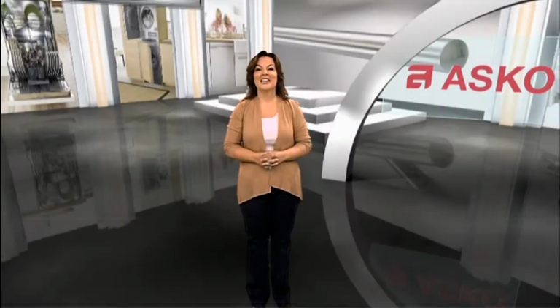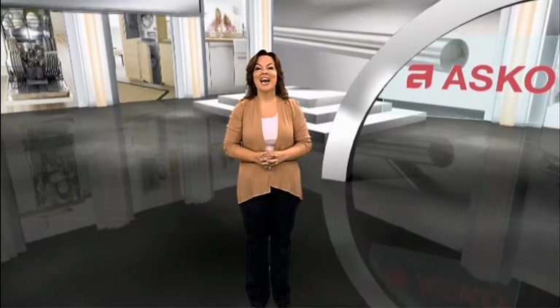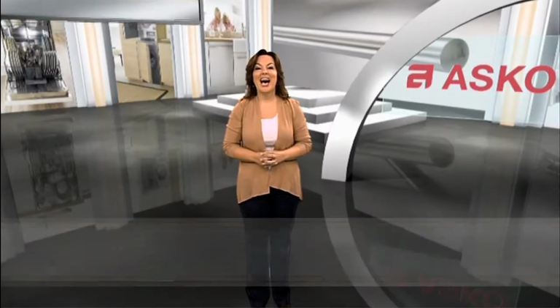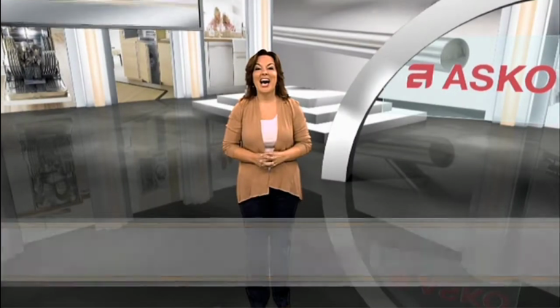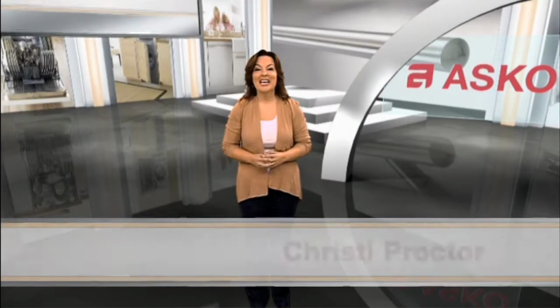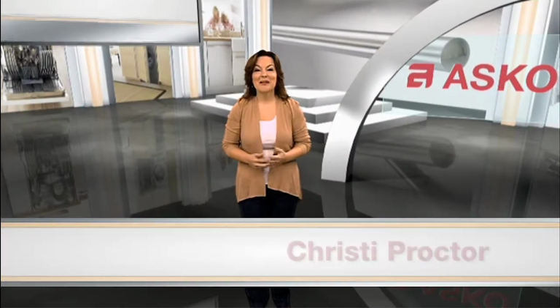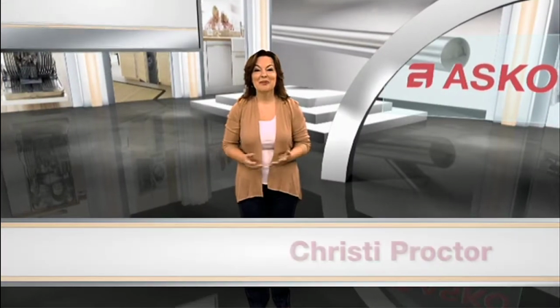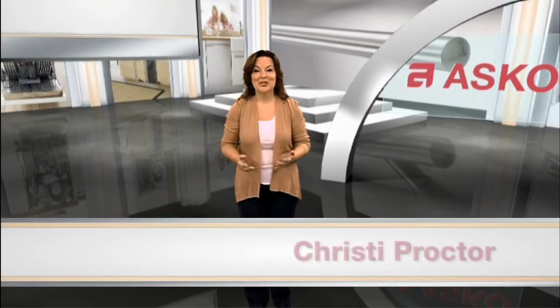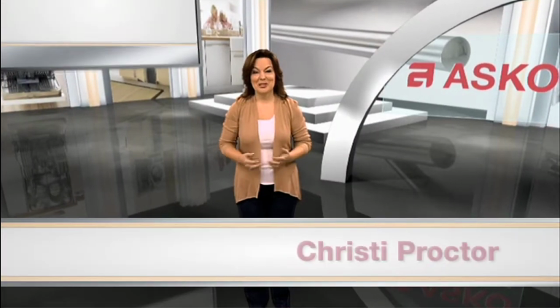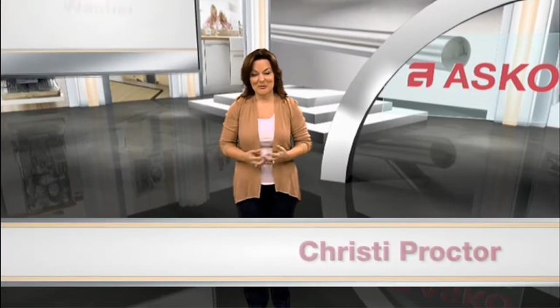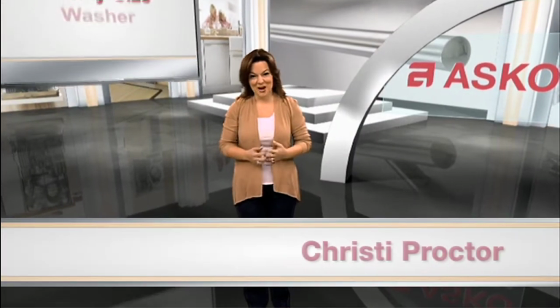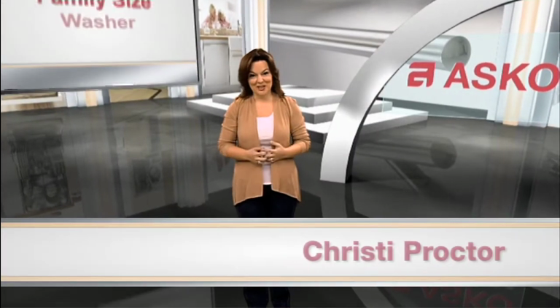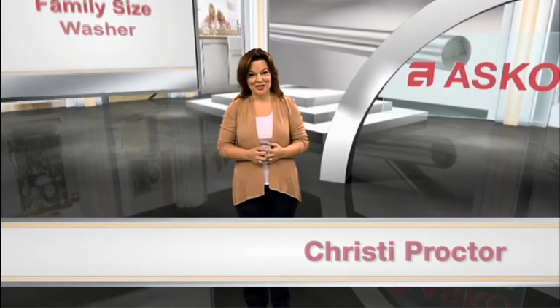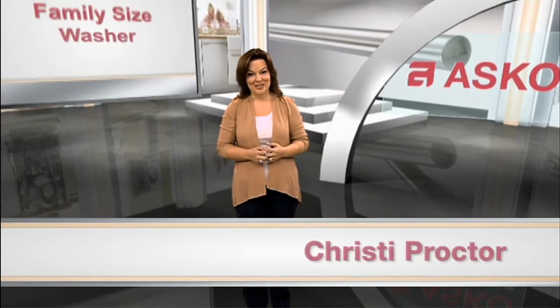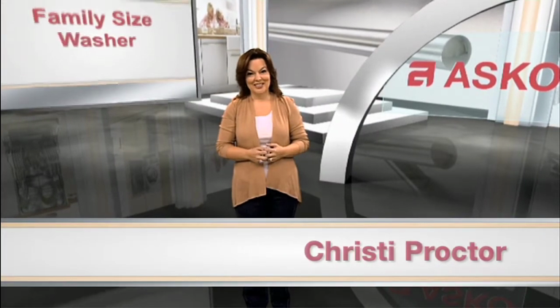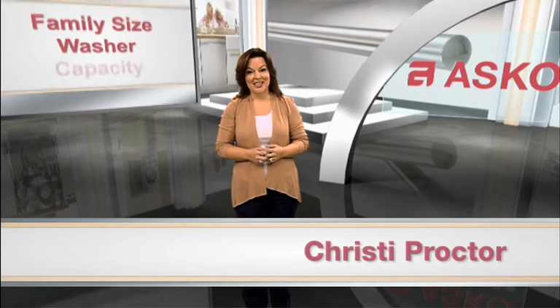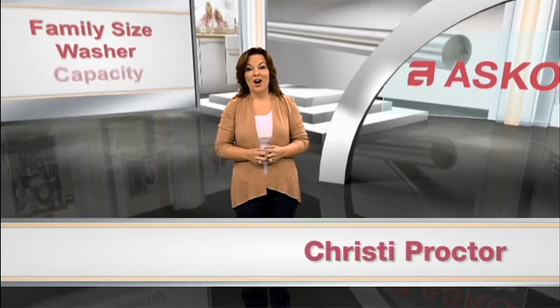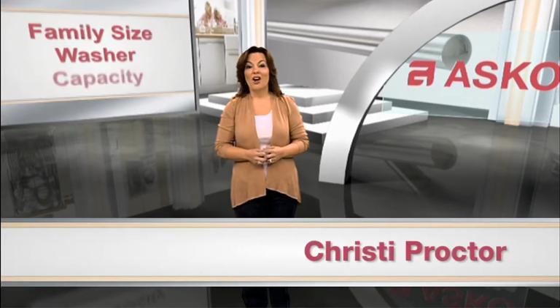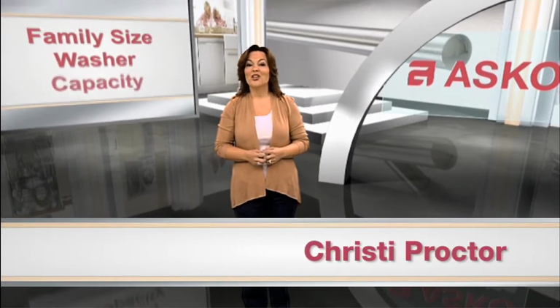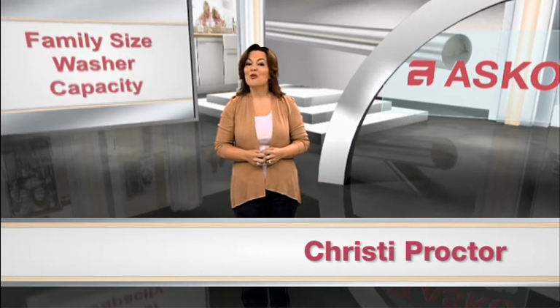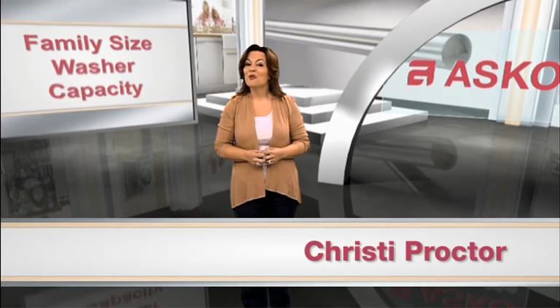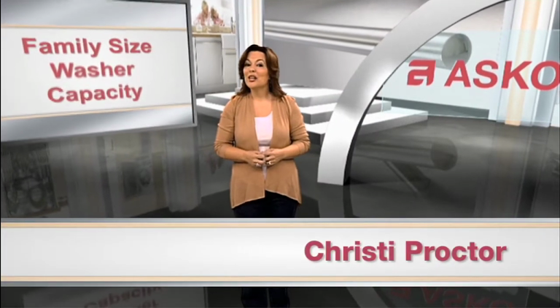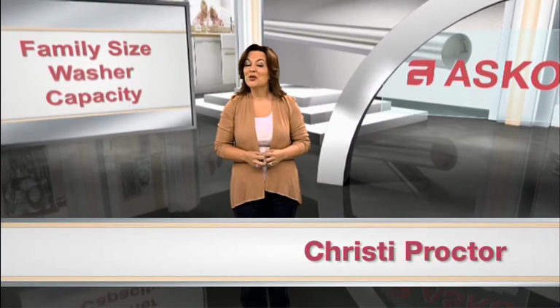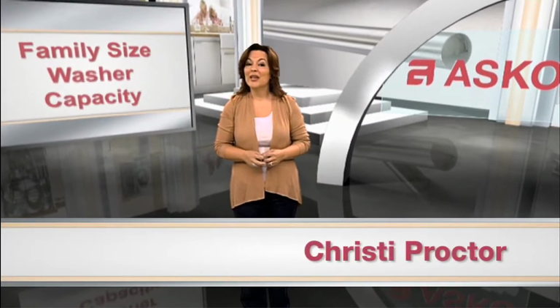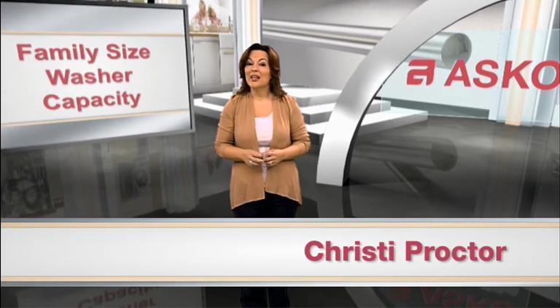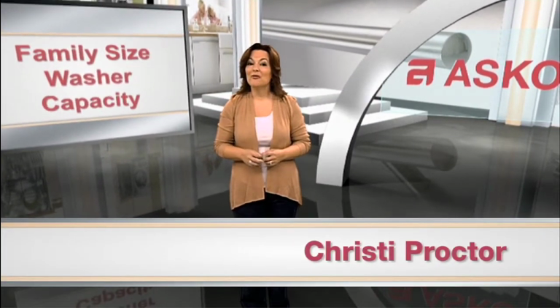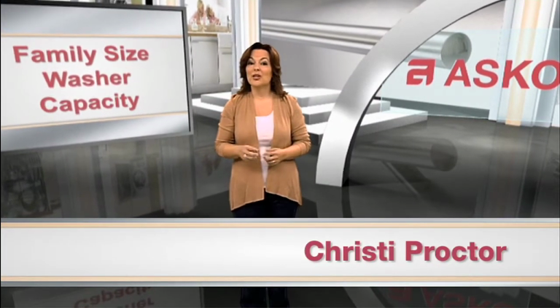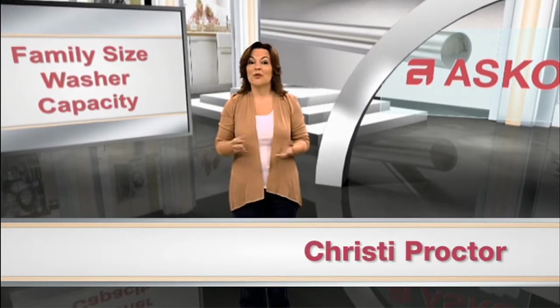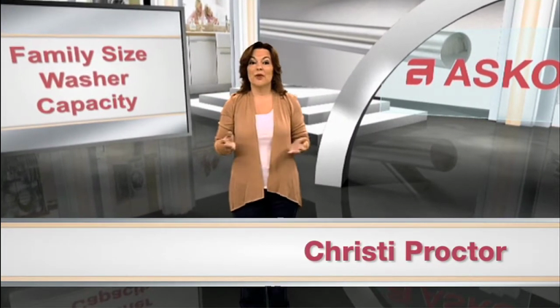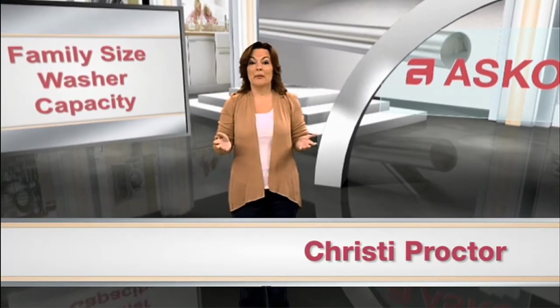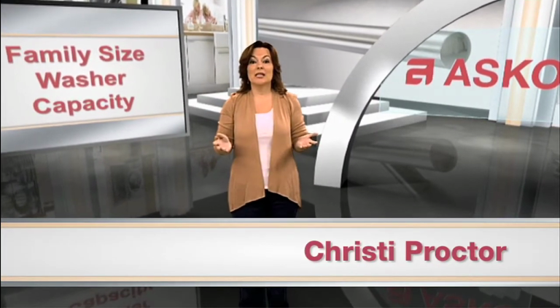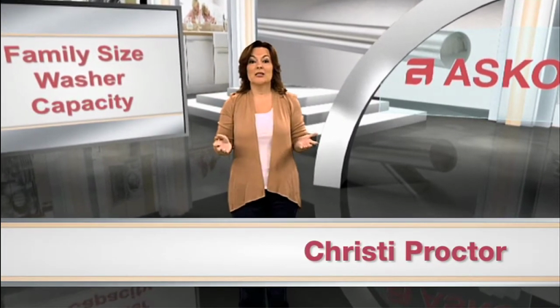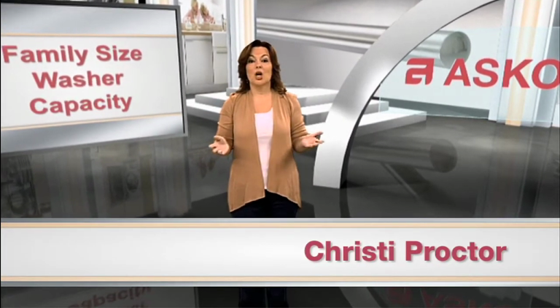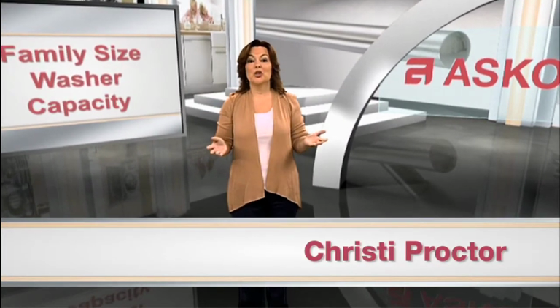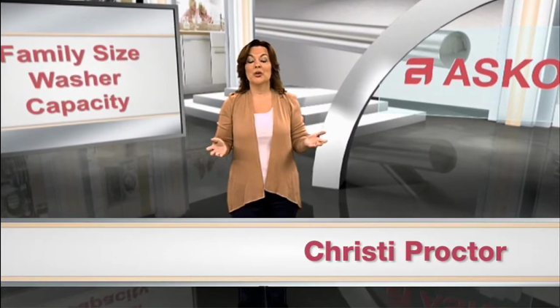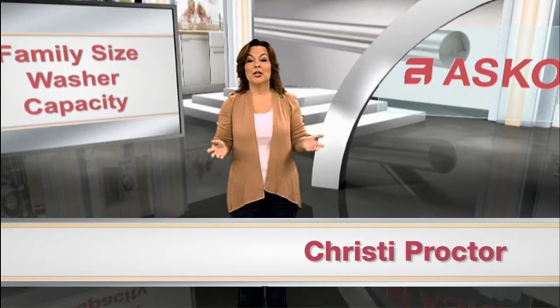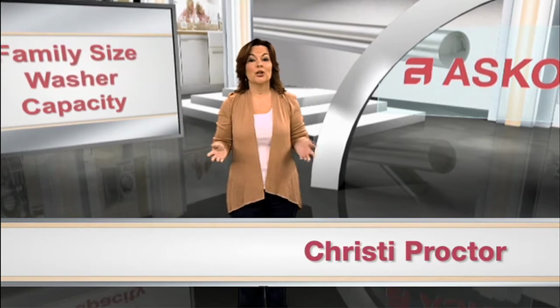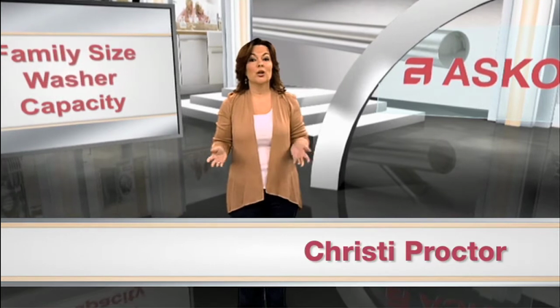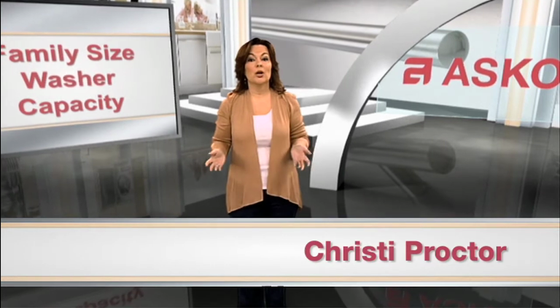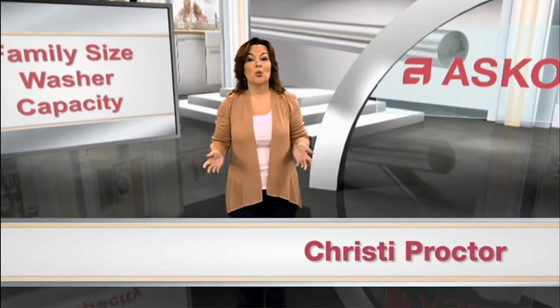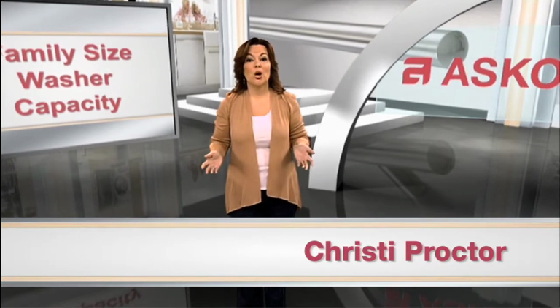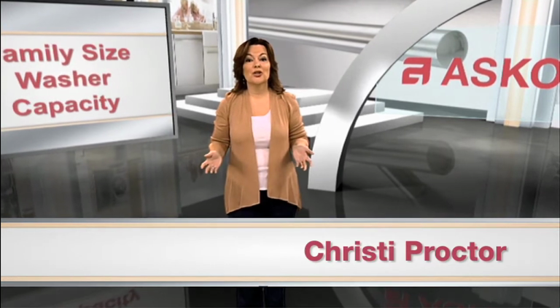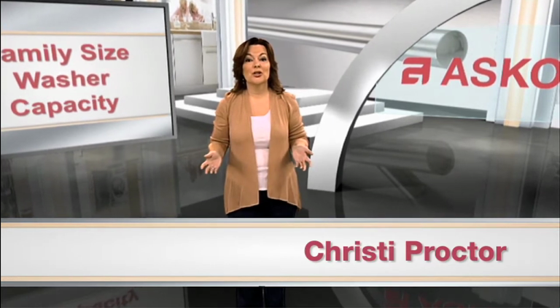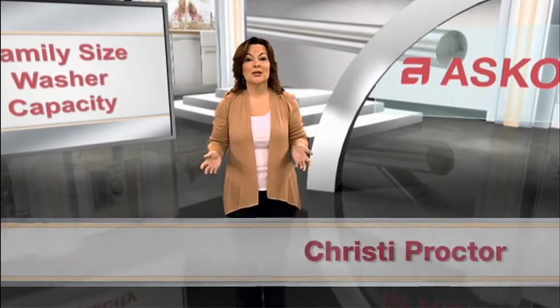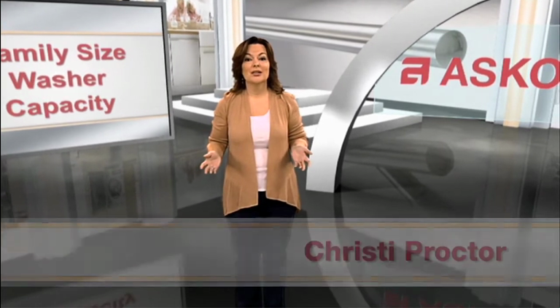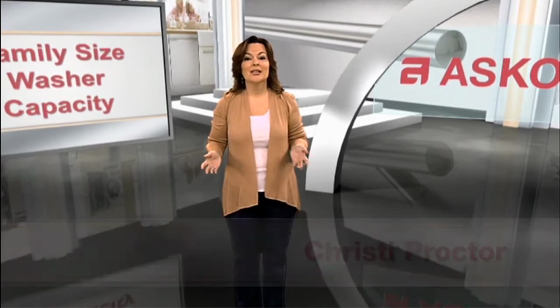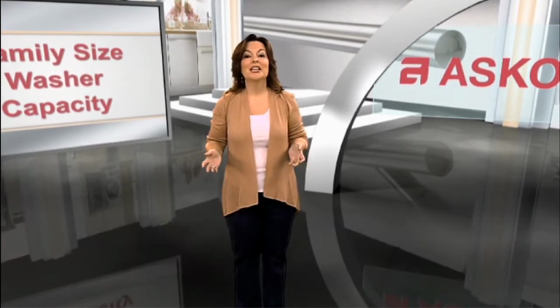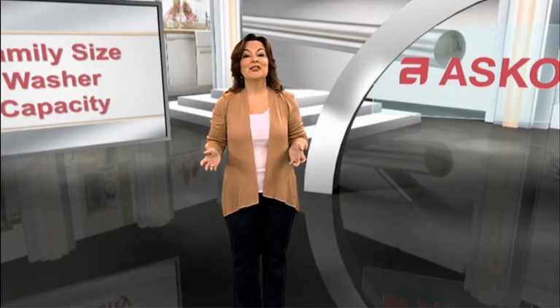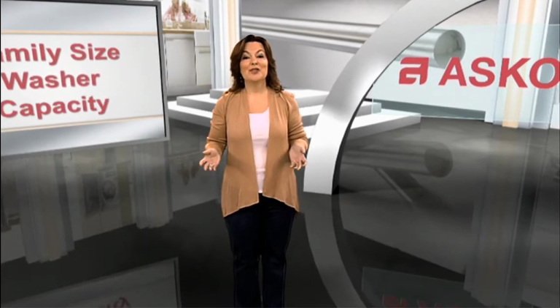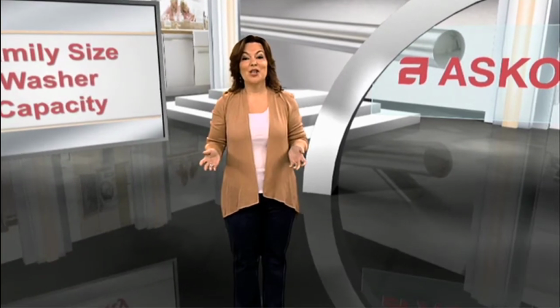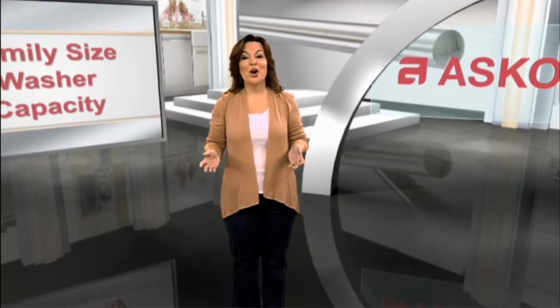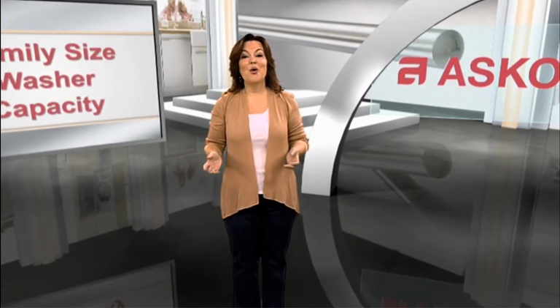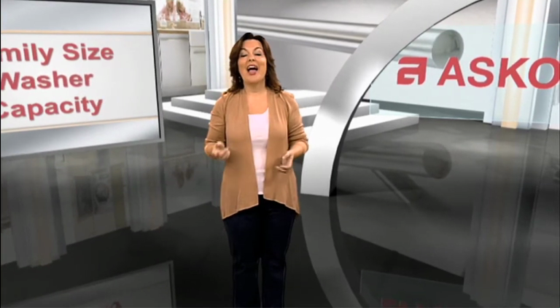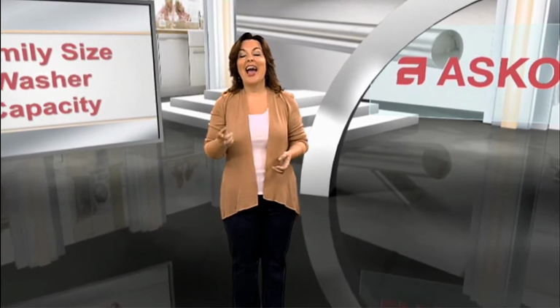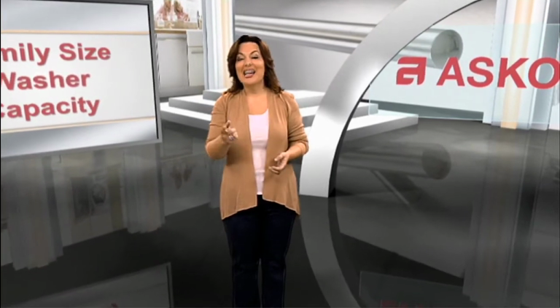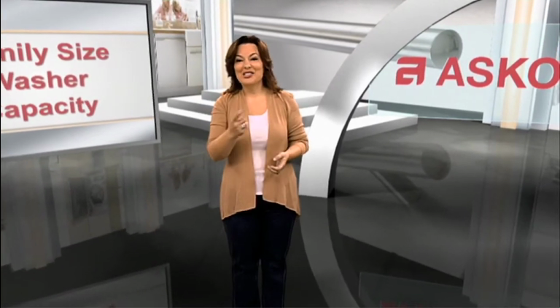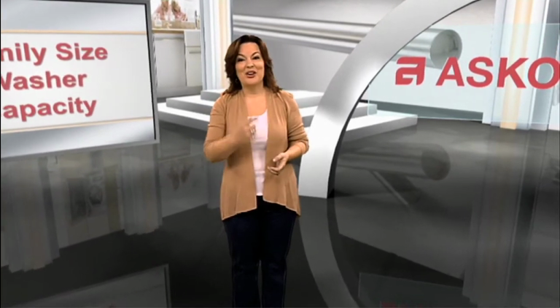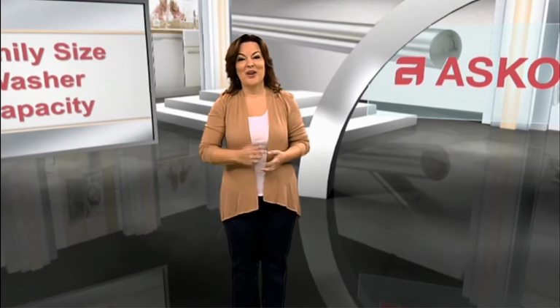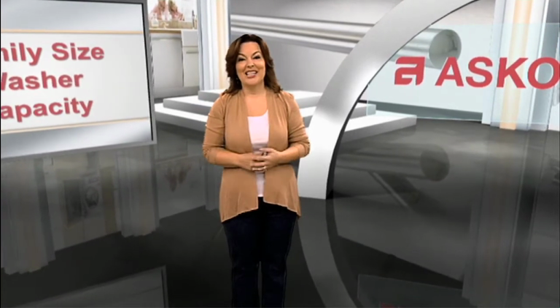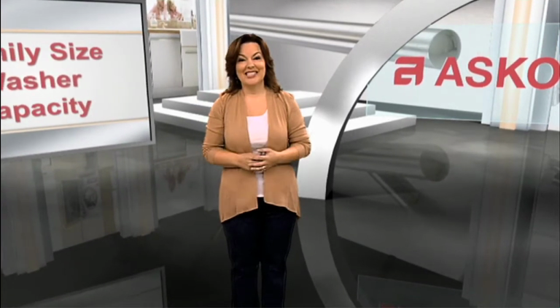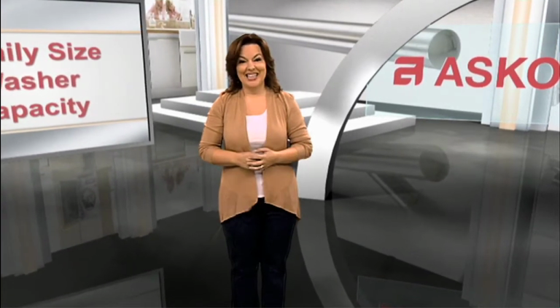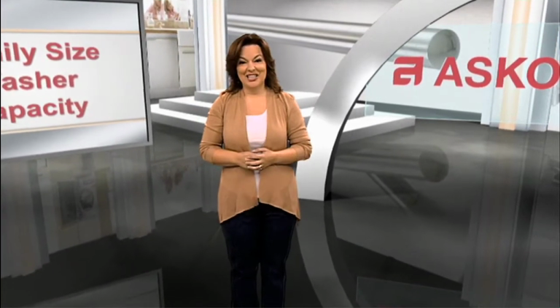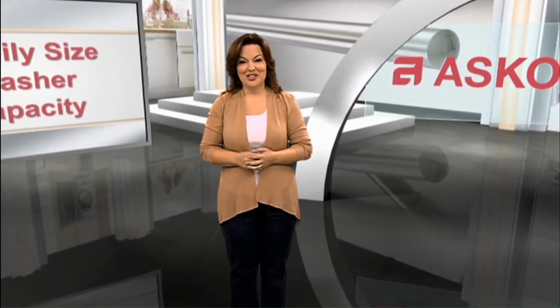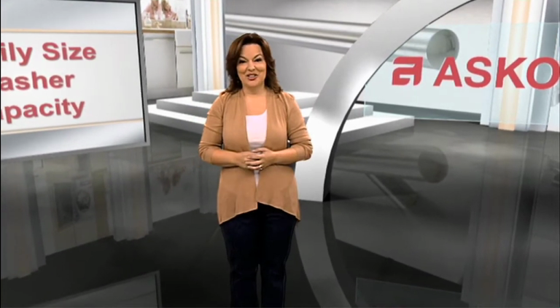Hi, I'm Christy Proctor. Are you afraid you can't fit your family's laundry in your current washer? If so, ASCO has the answer.